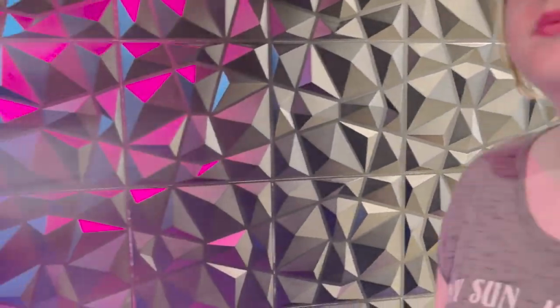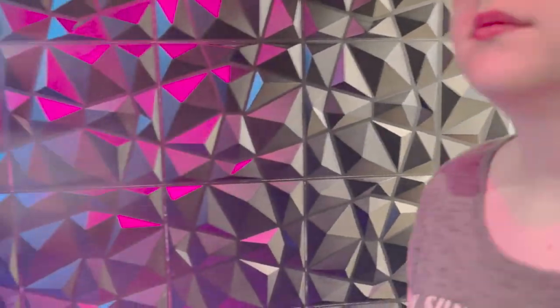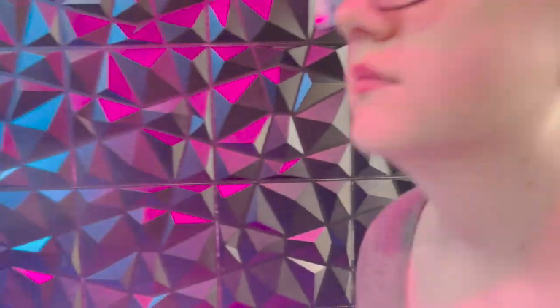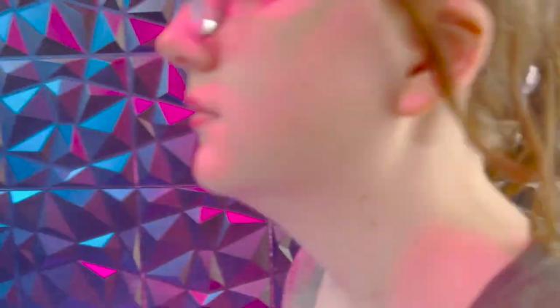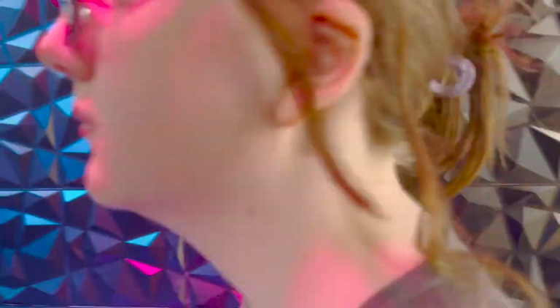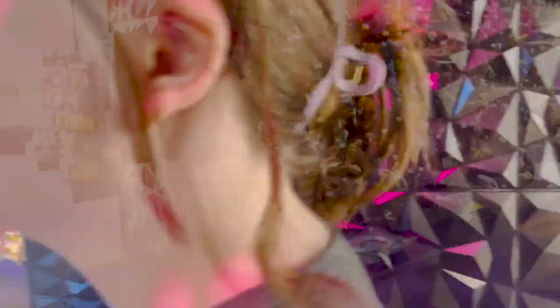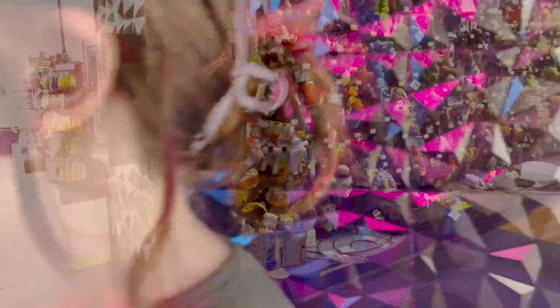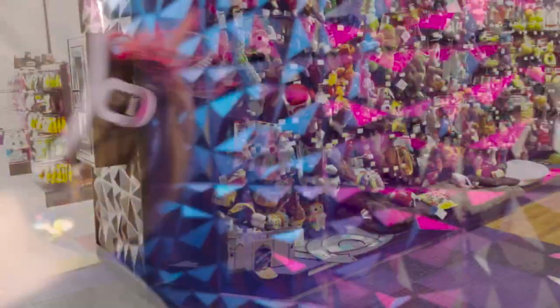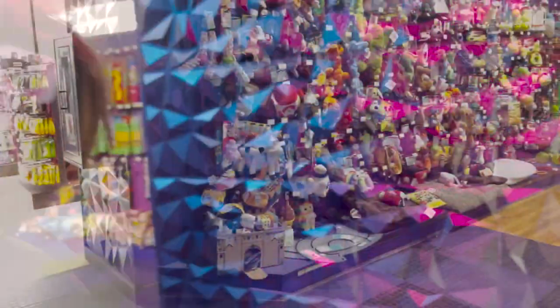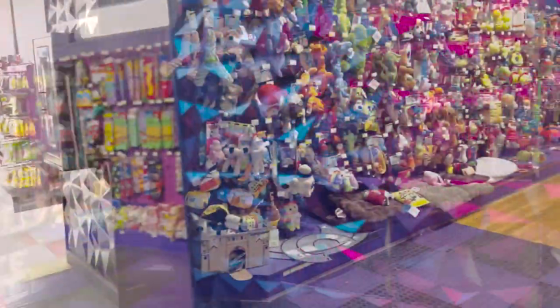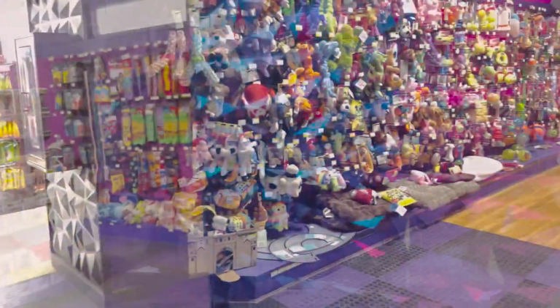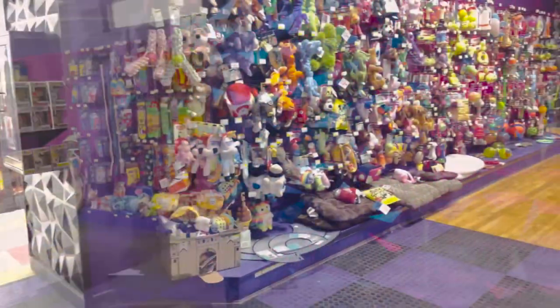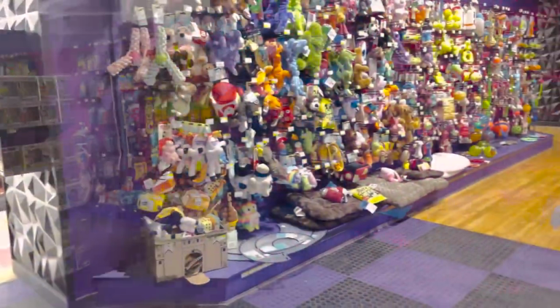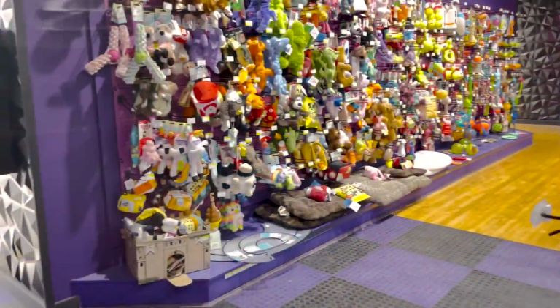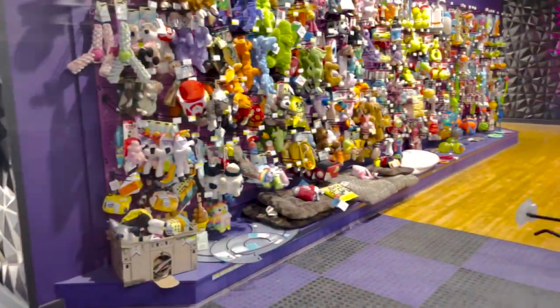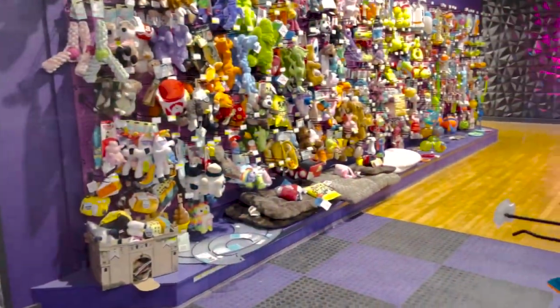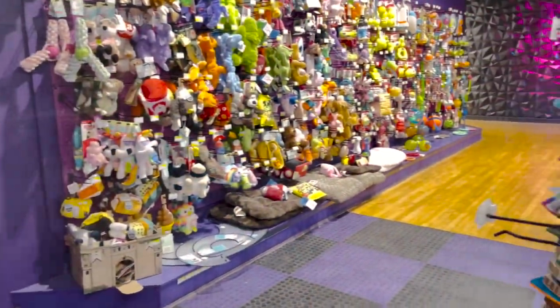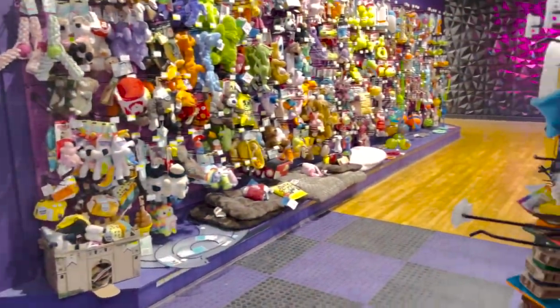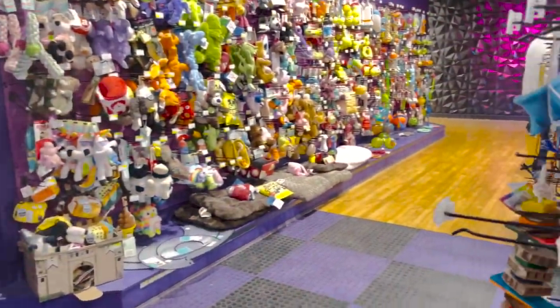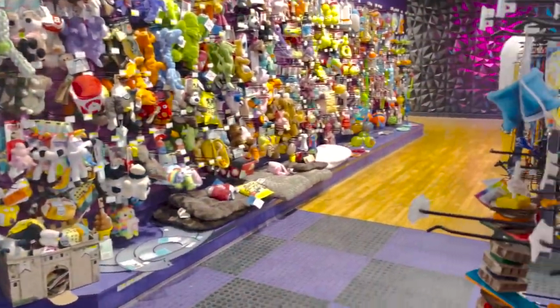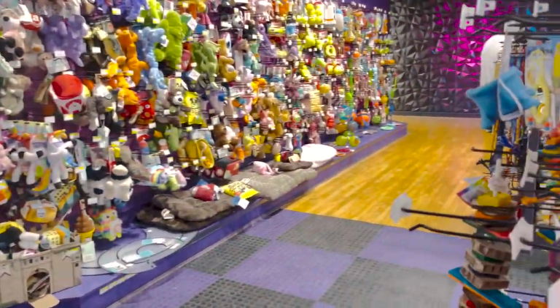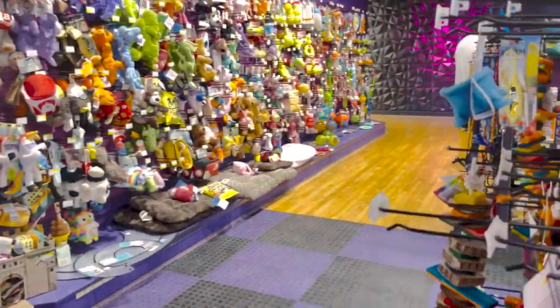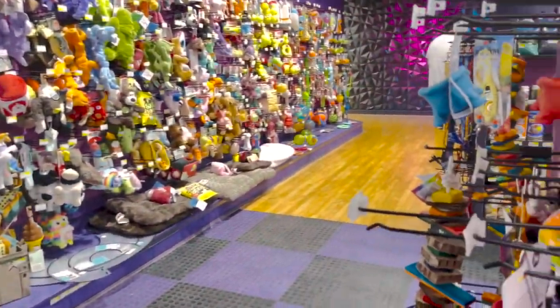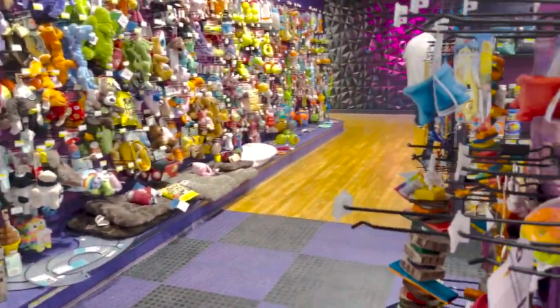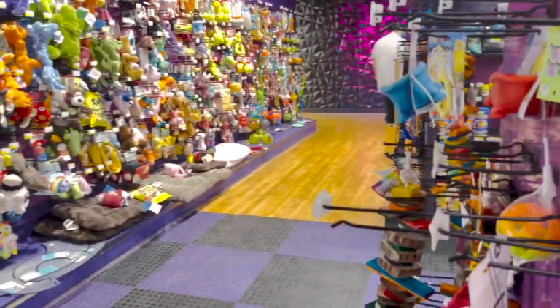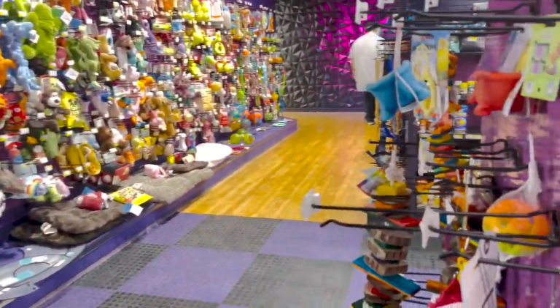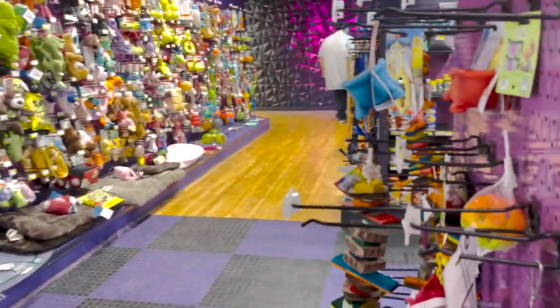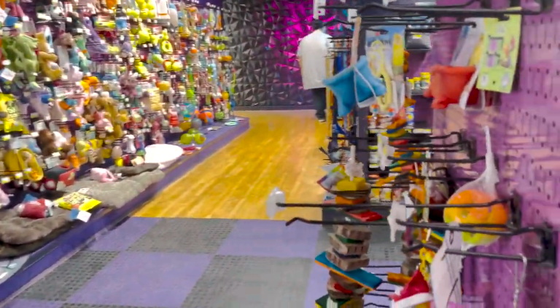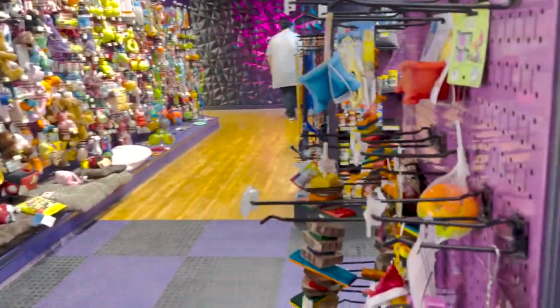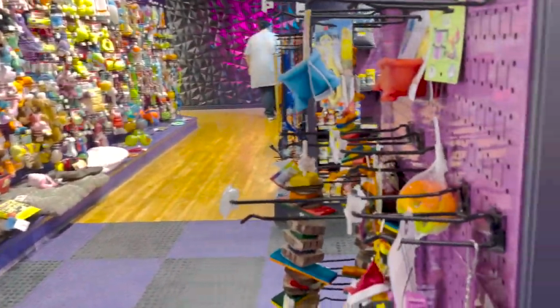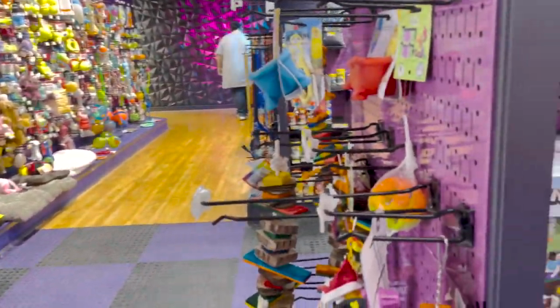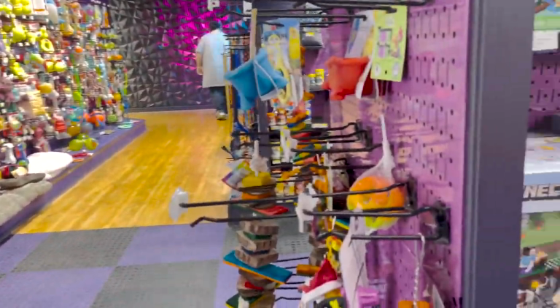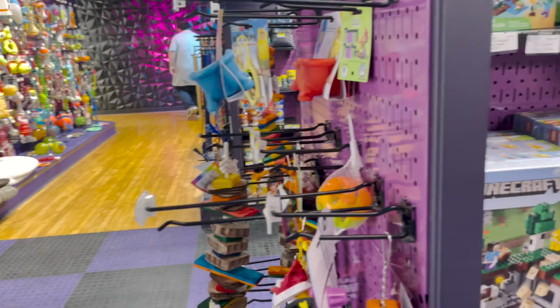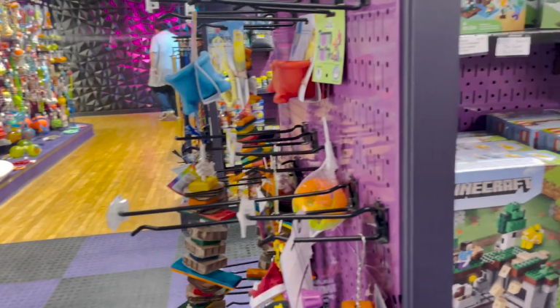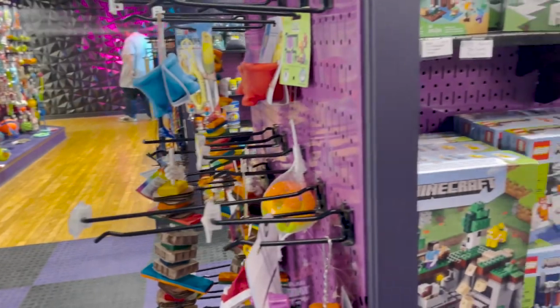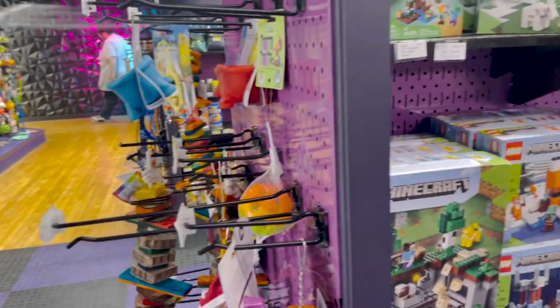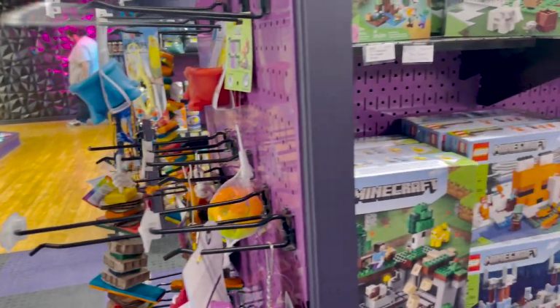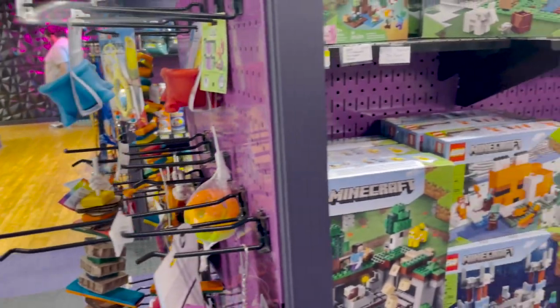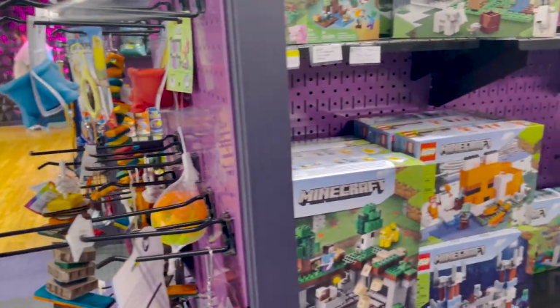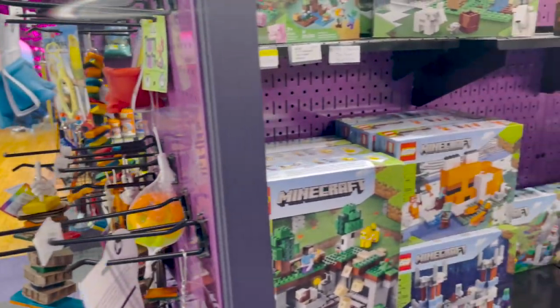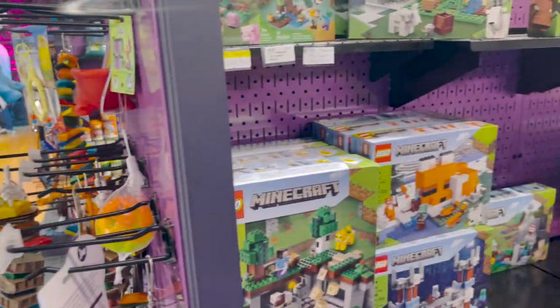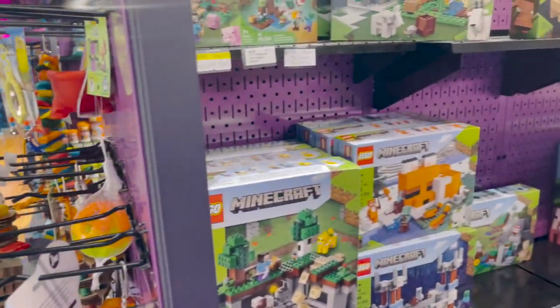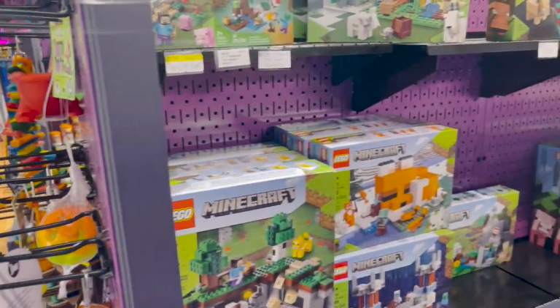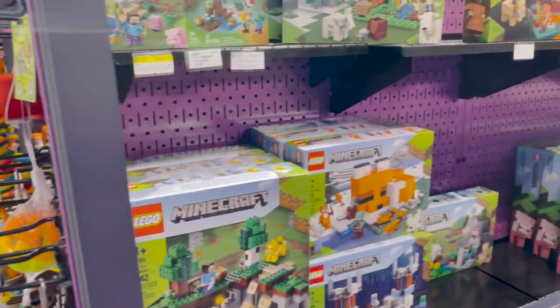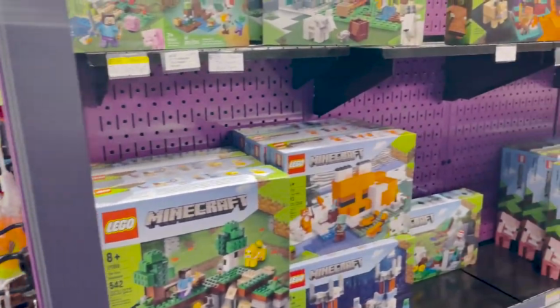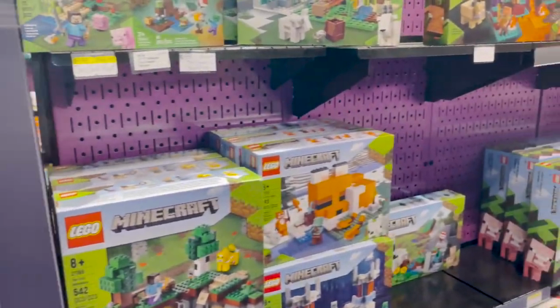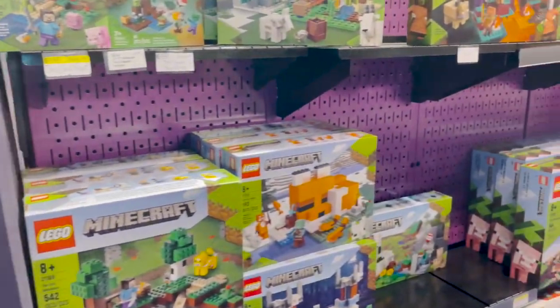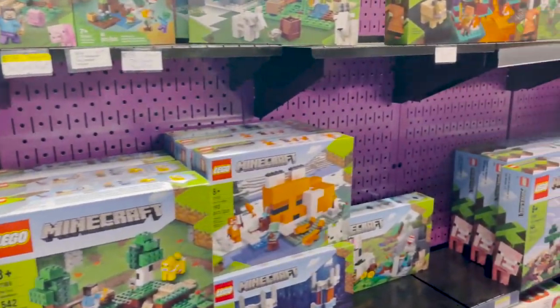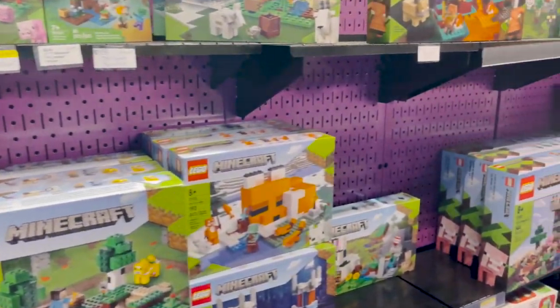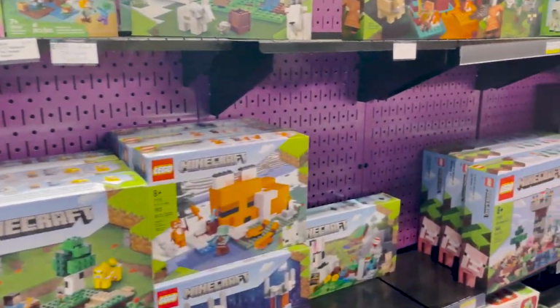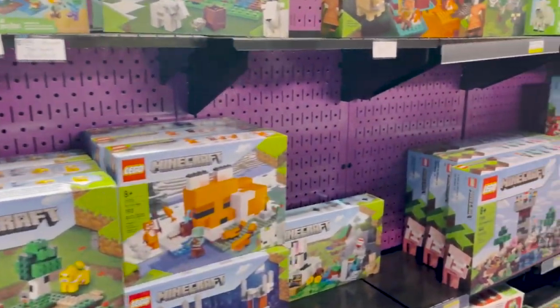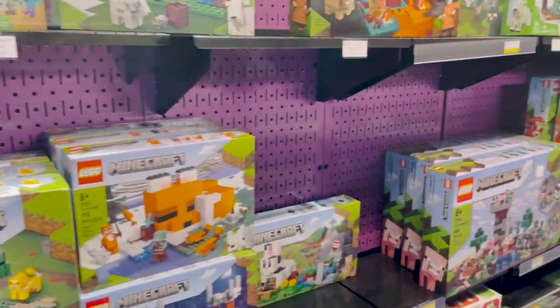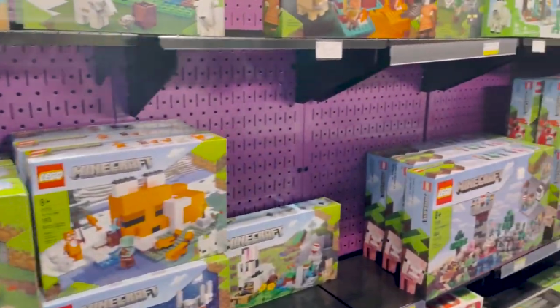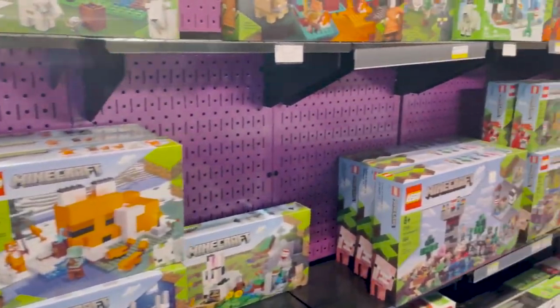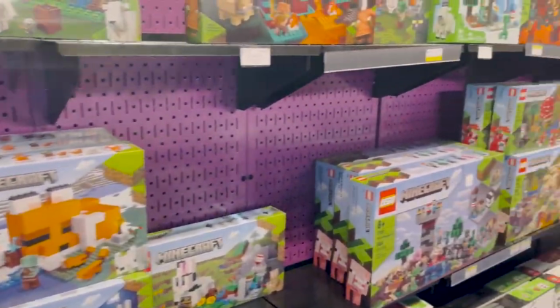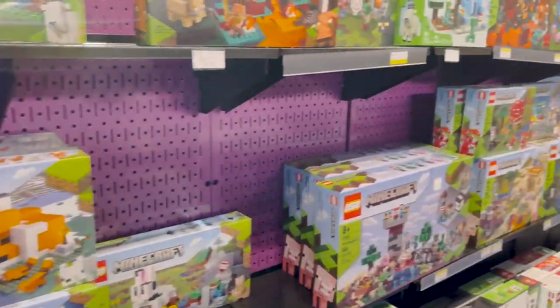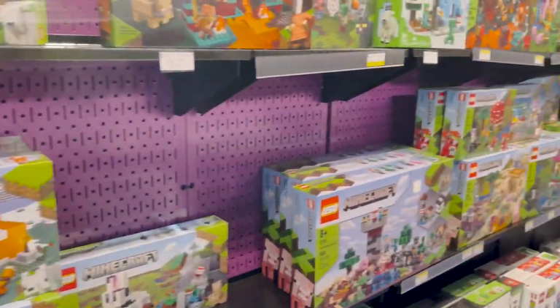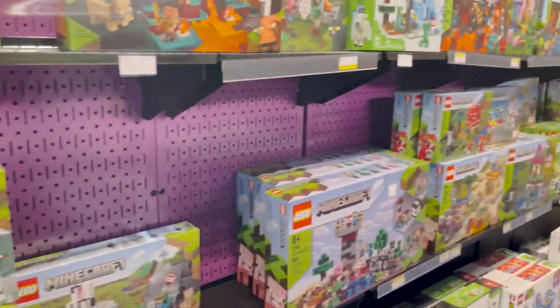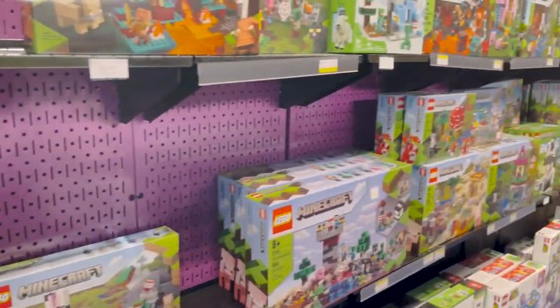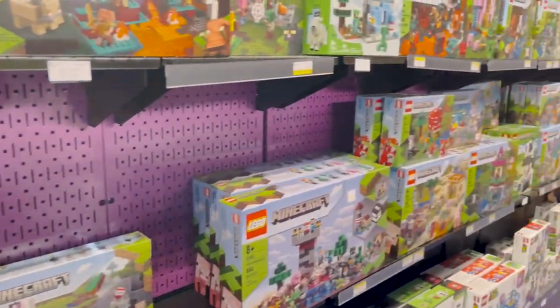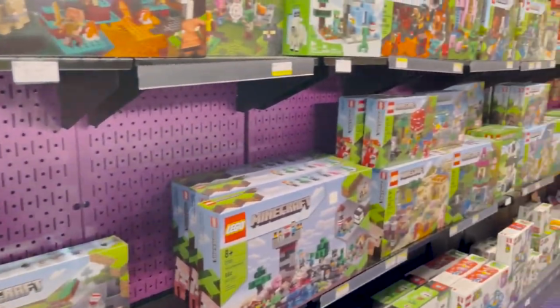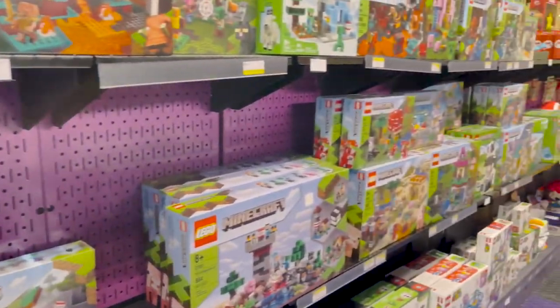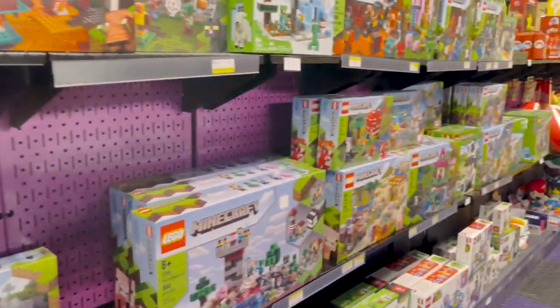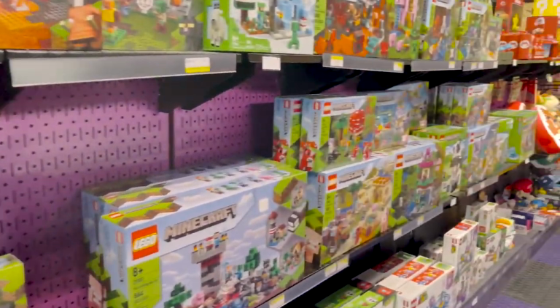First up, we have Pet Pop. This store is a paradise for pet lovers and candy lovers alike.